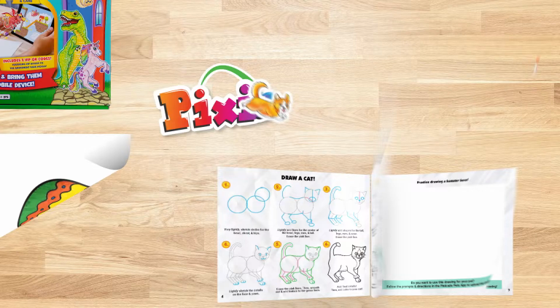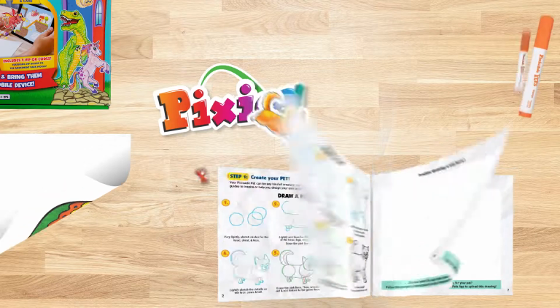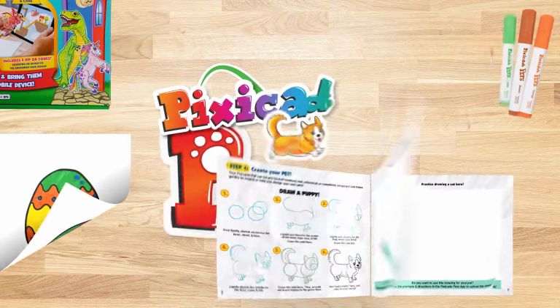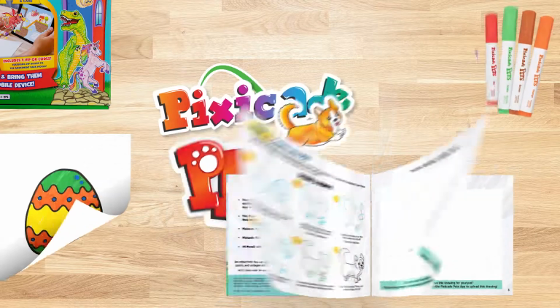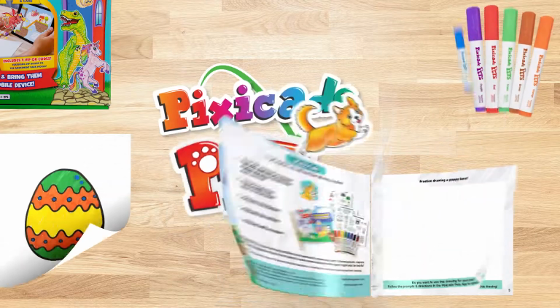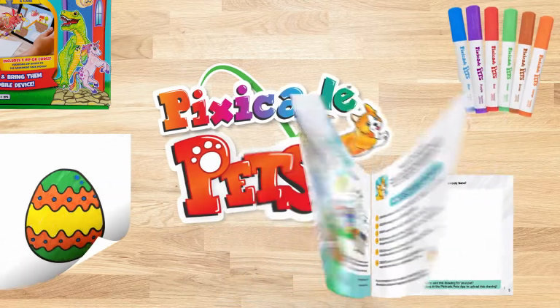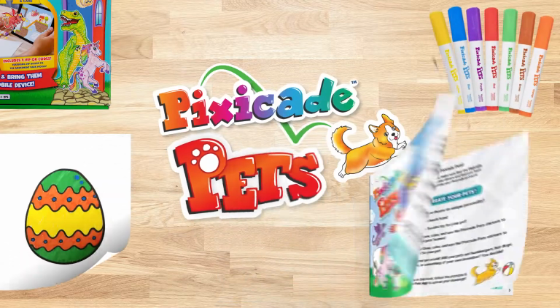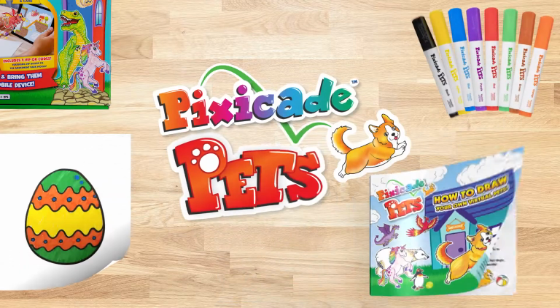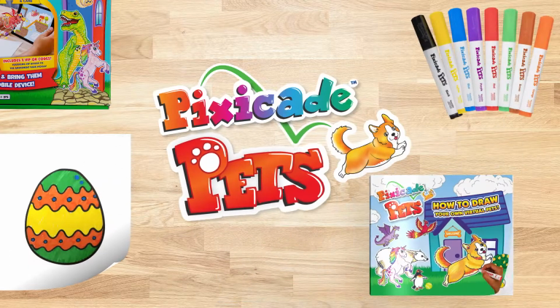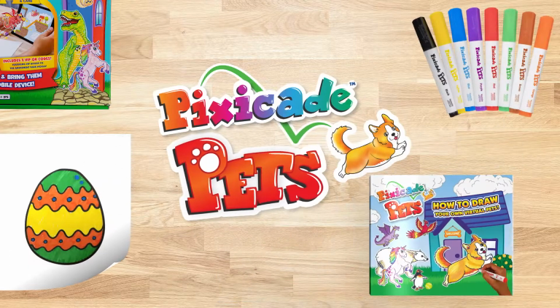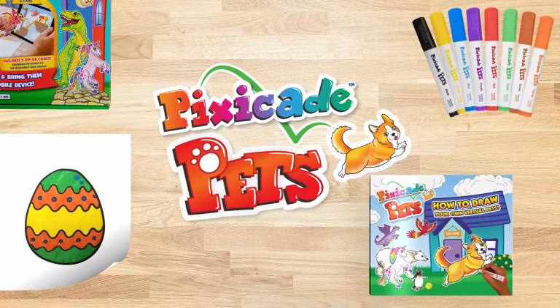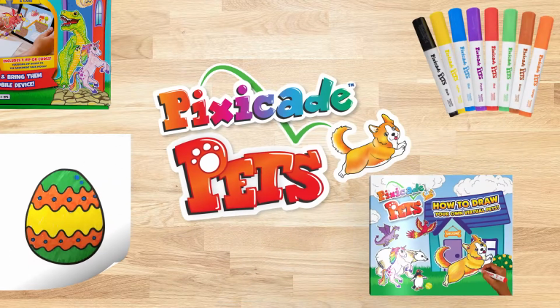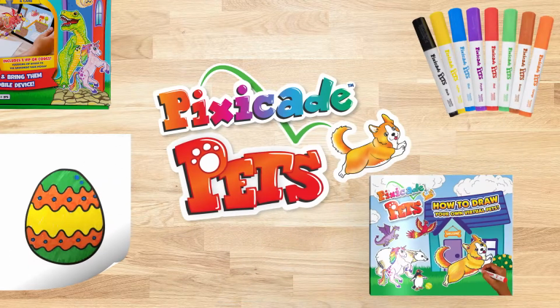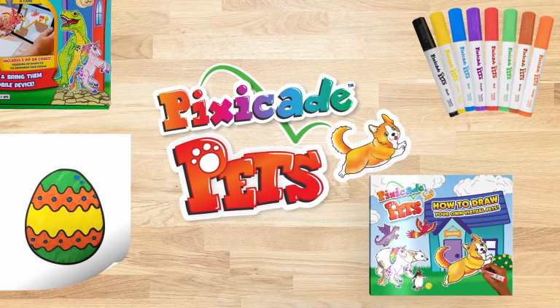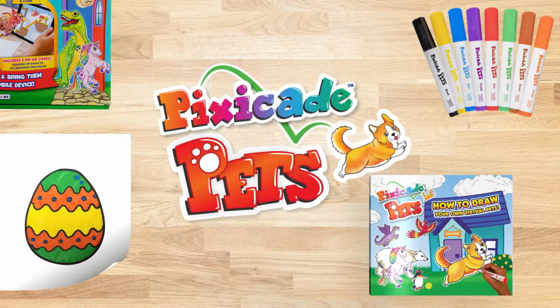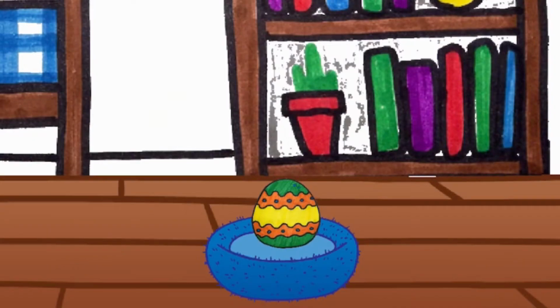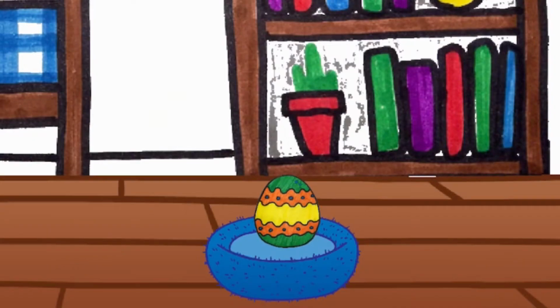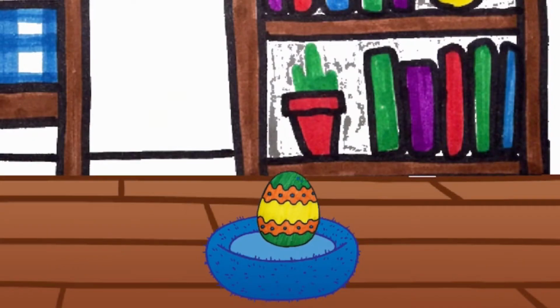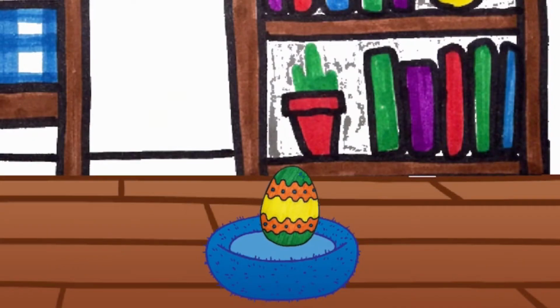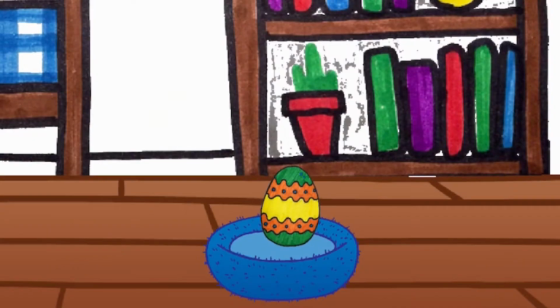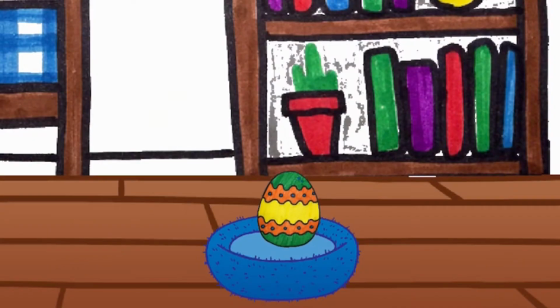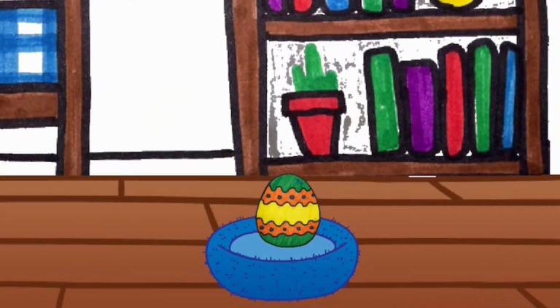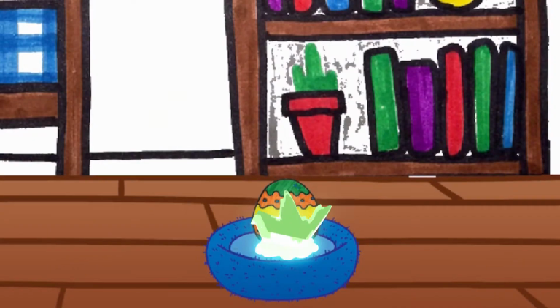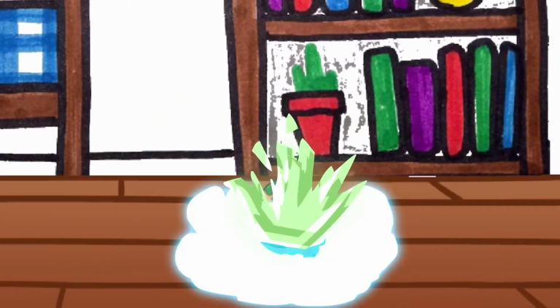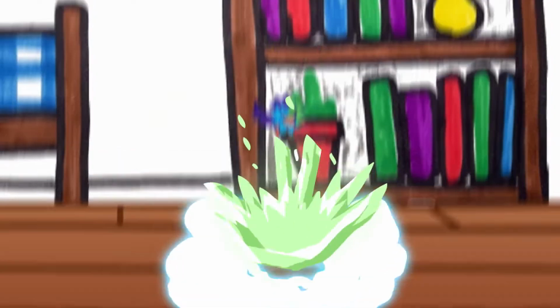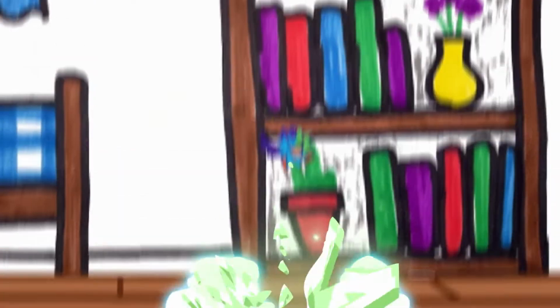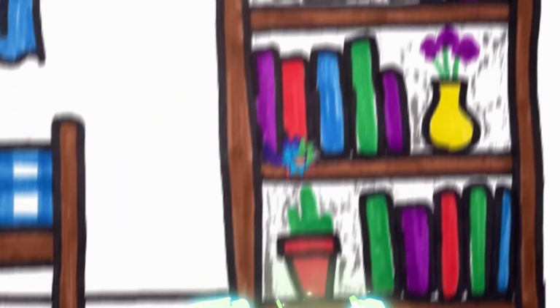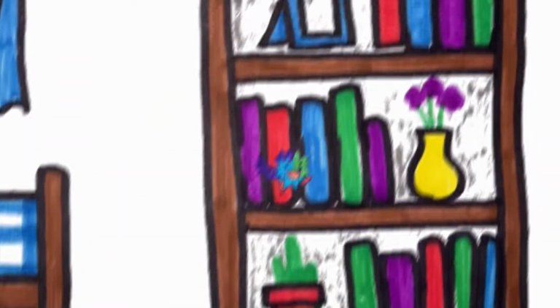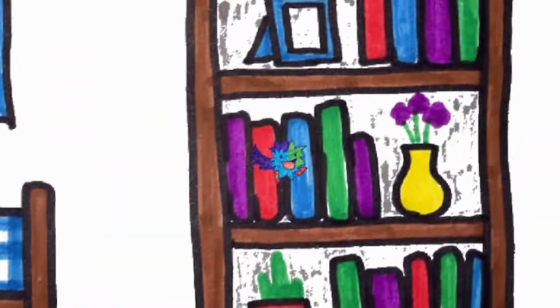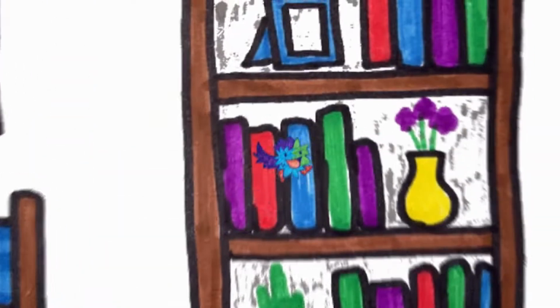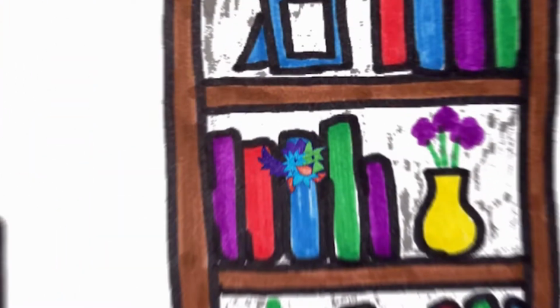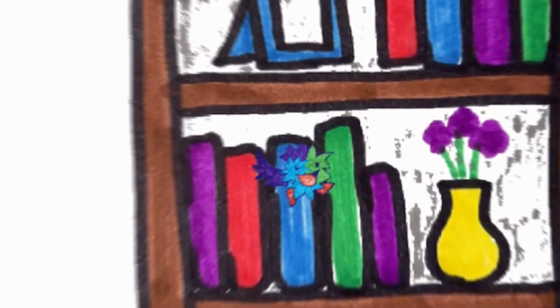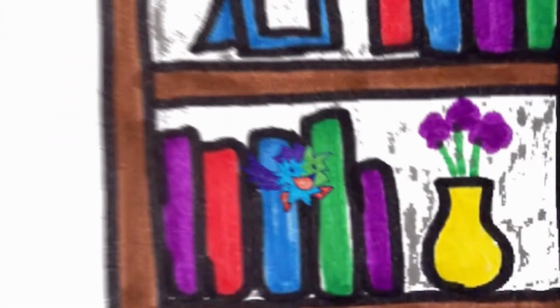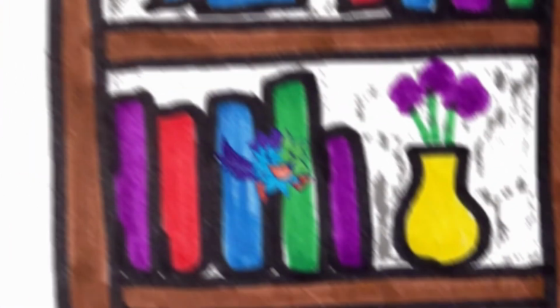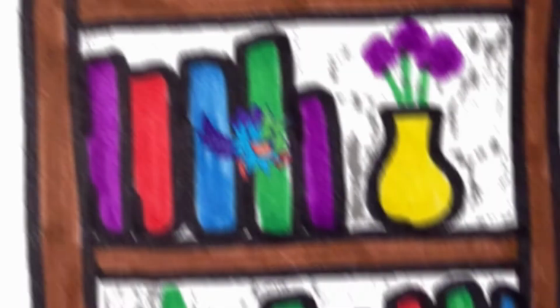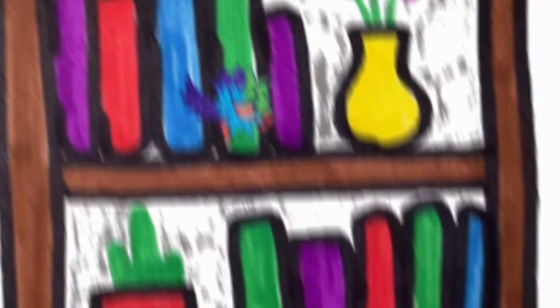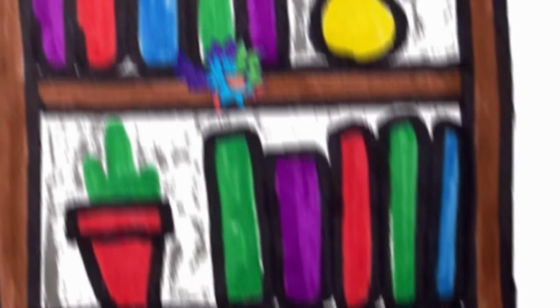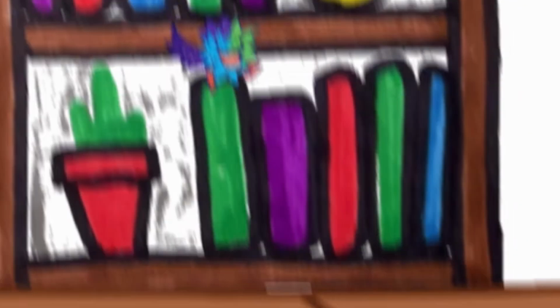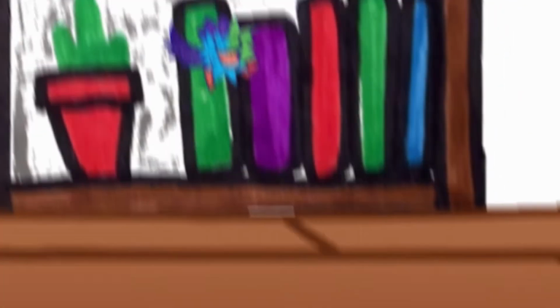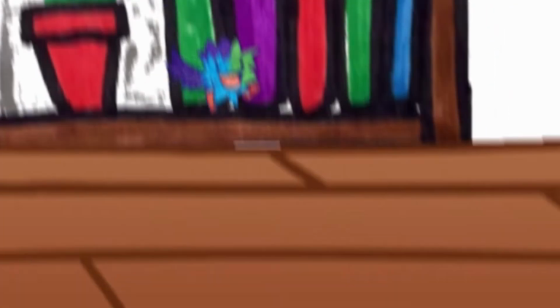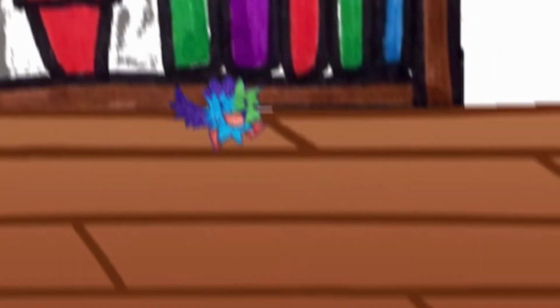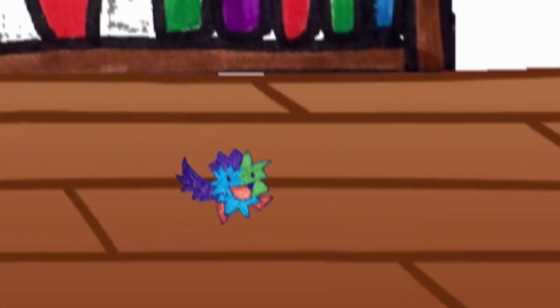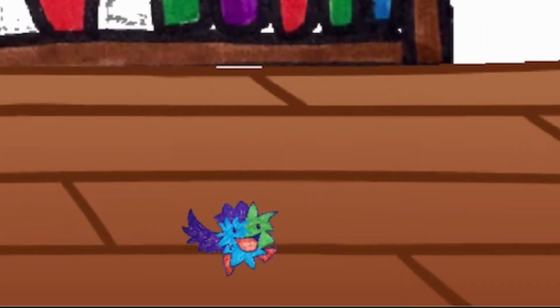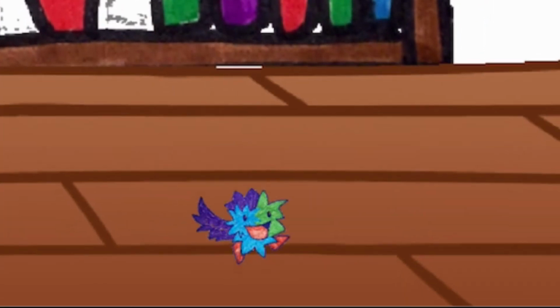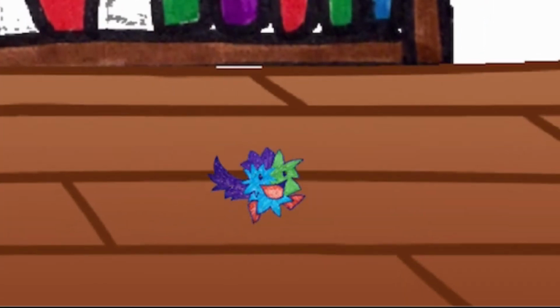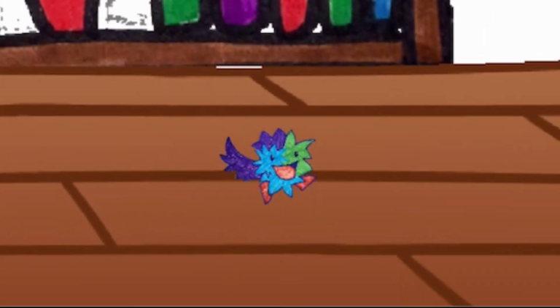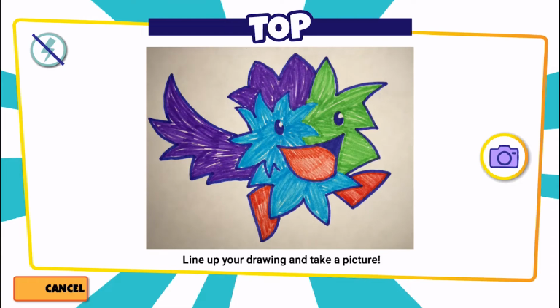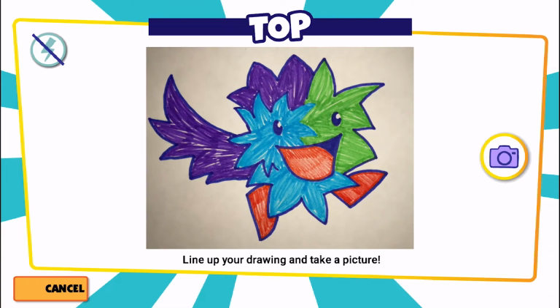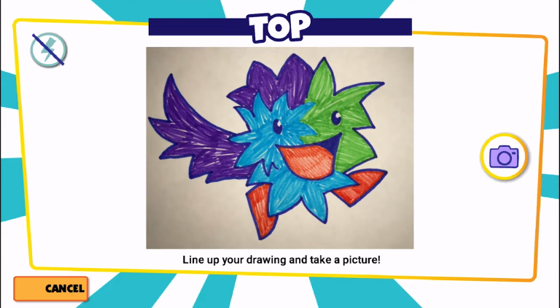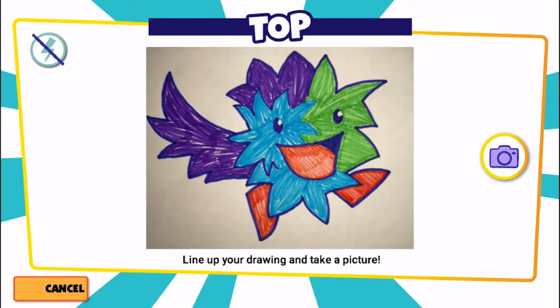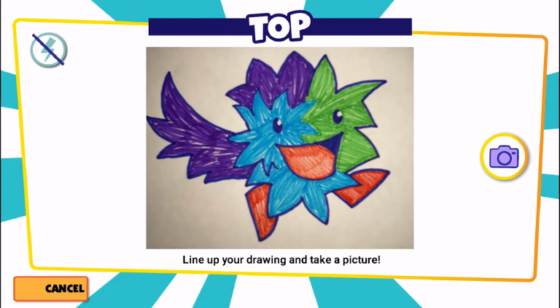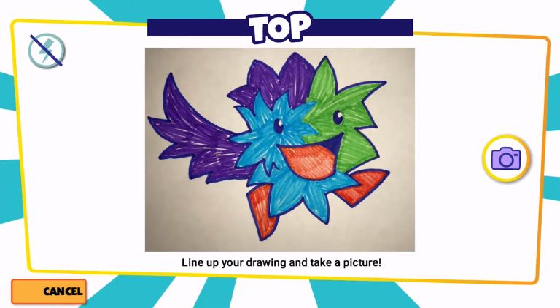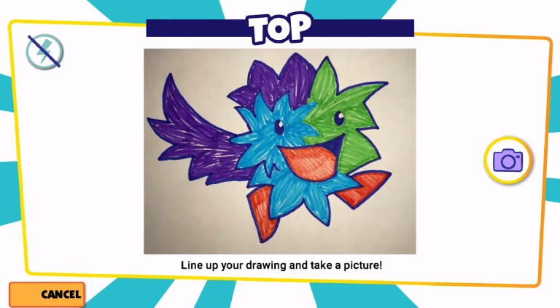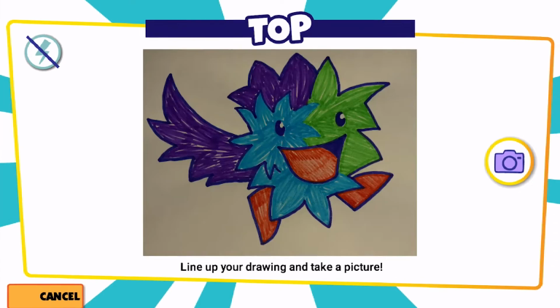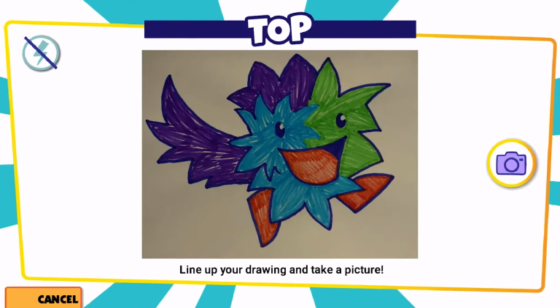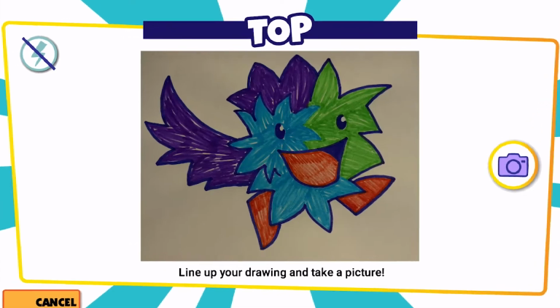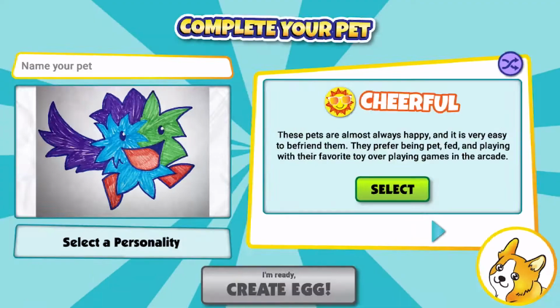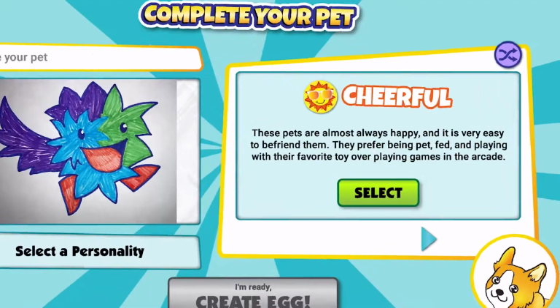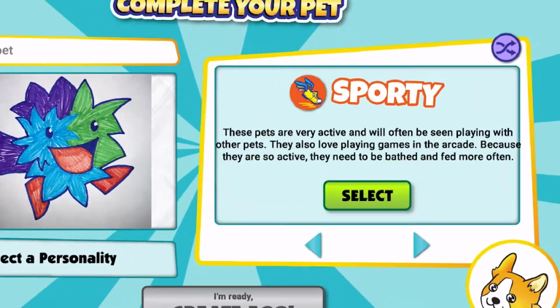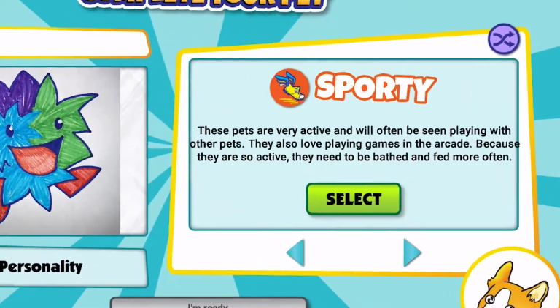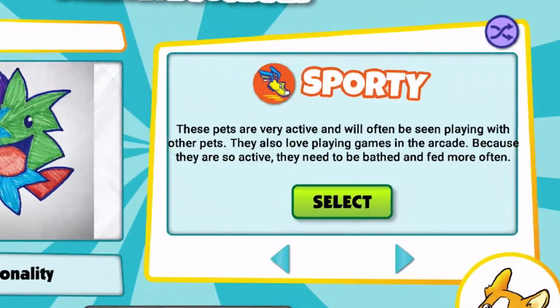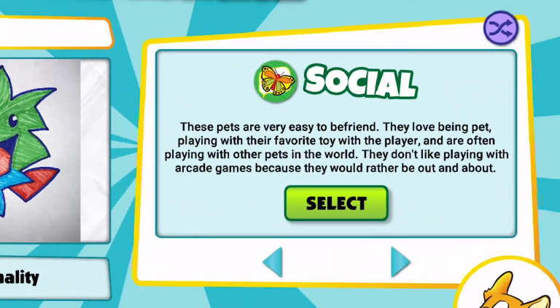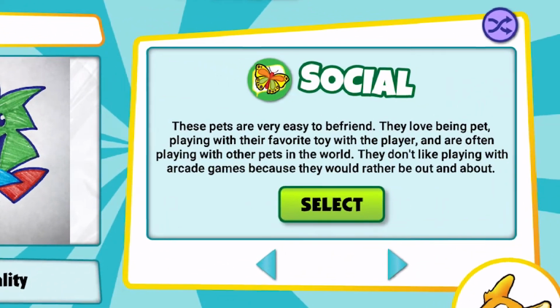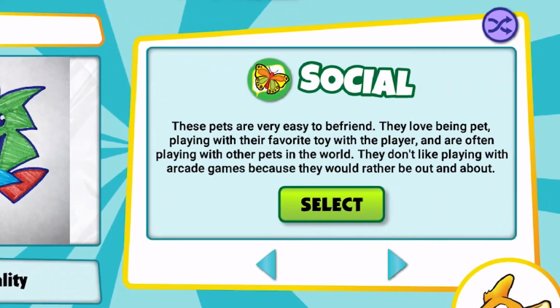Pixicade Pets! What? It's hatching! It's so cute! That's my very own pet that I just drew!